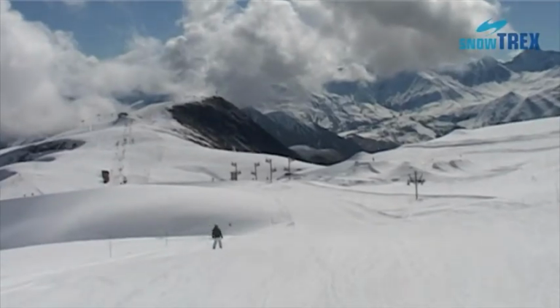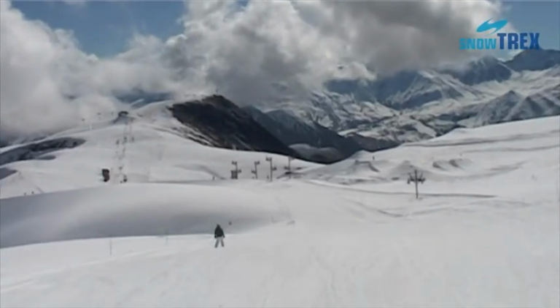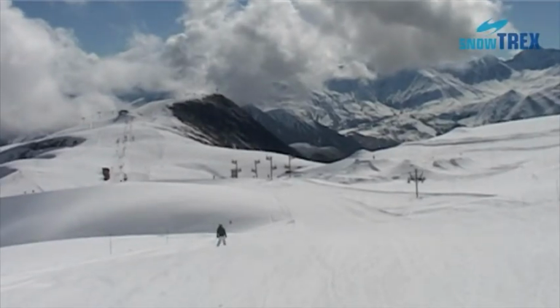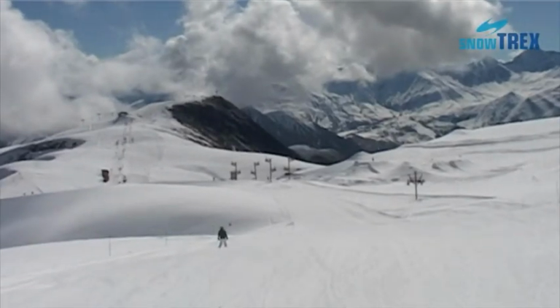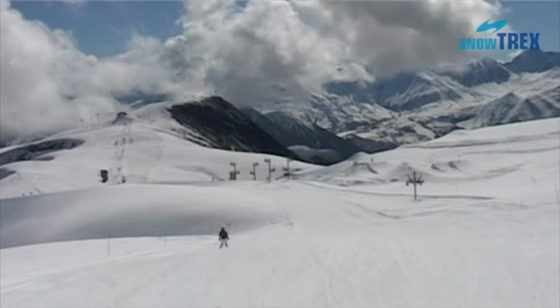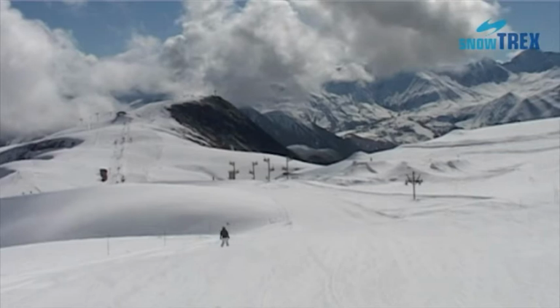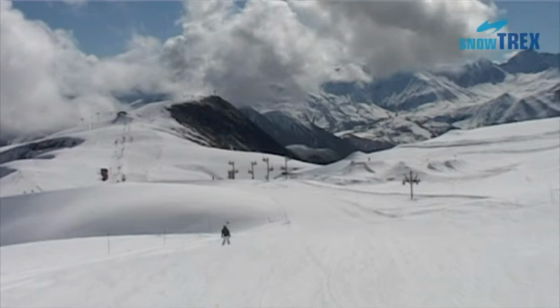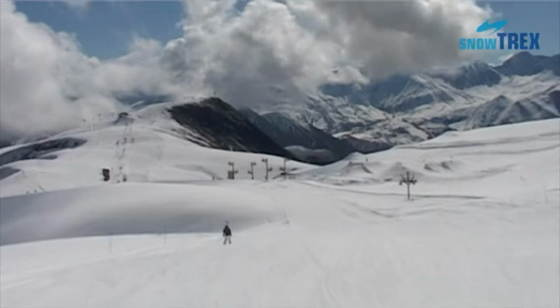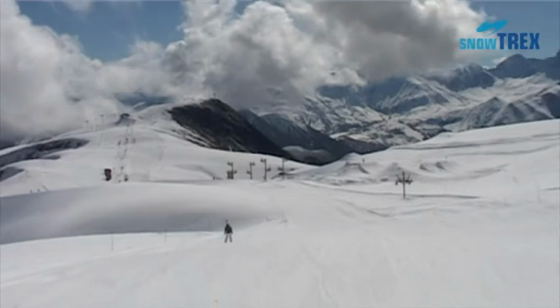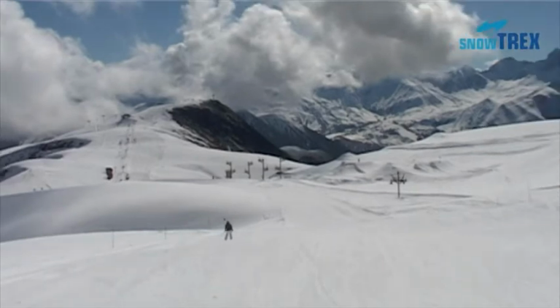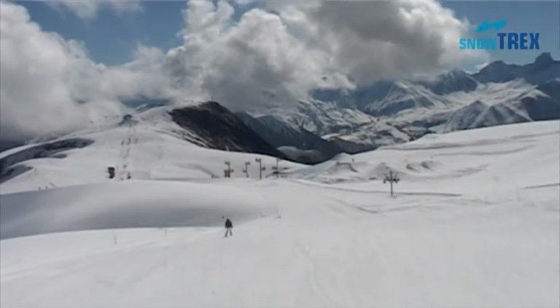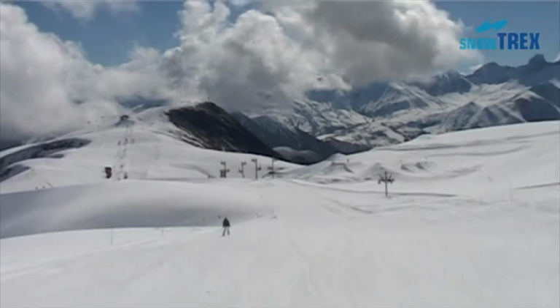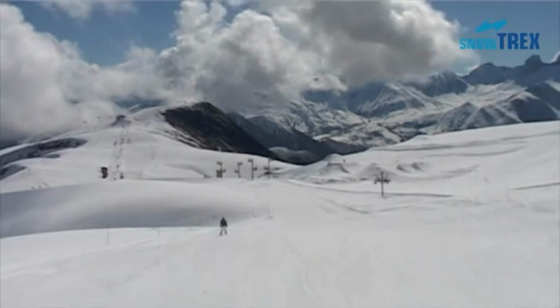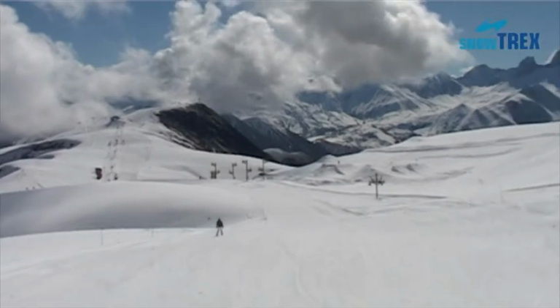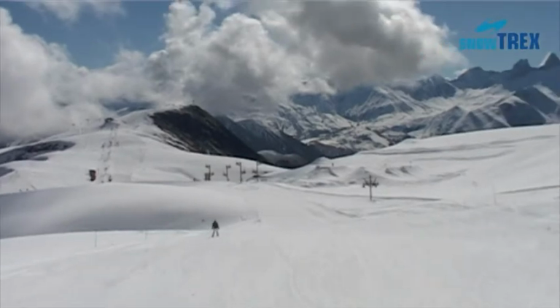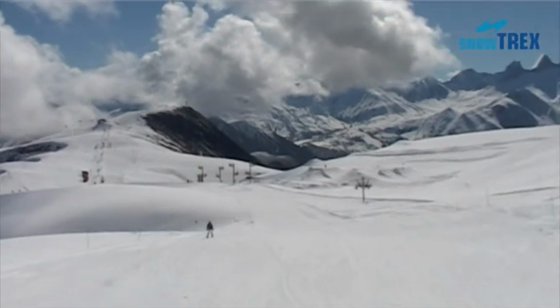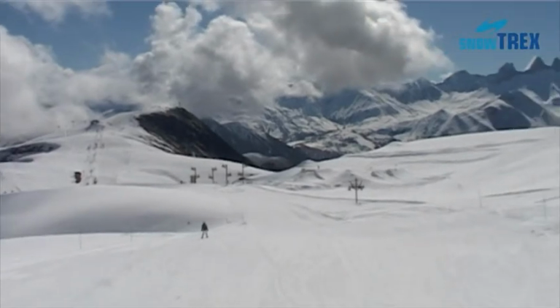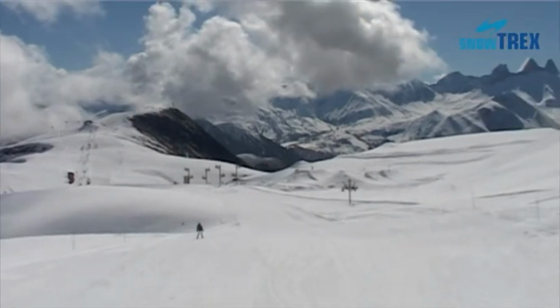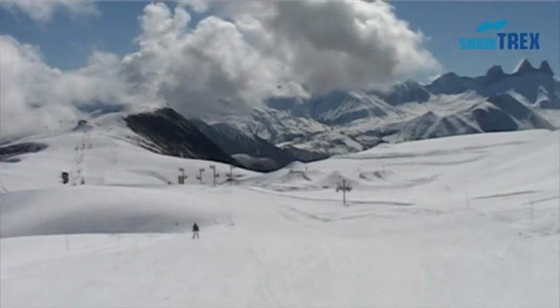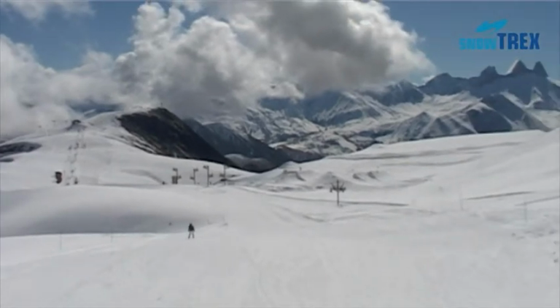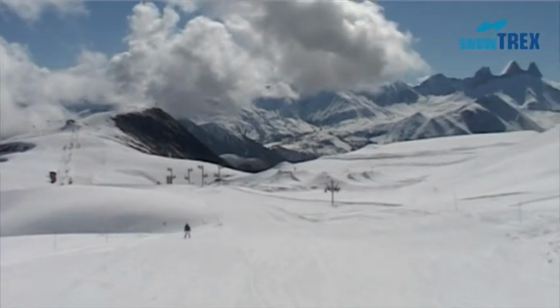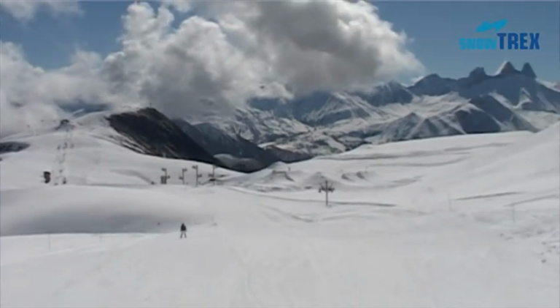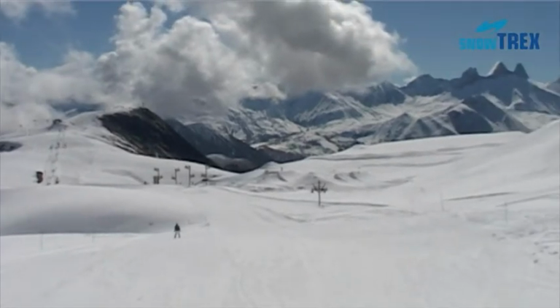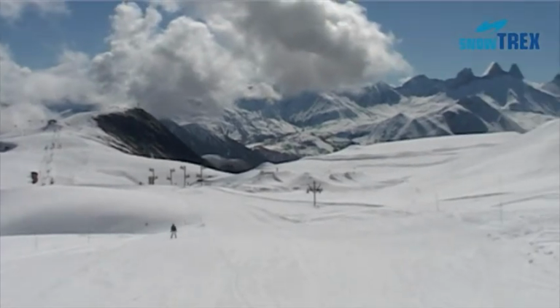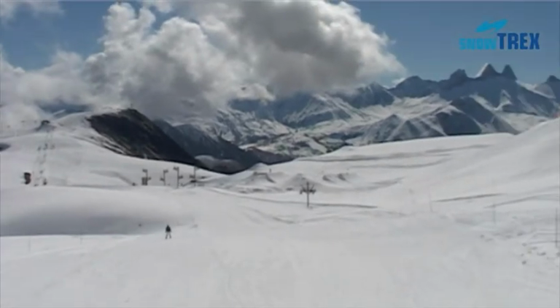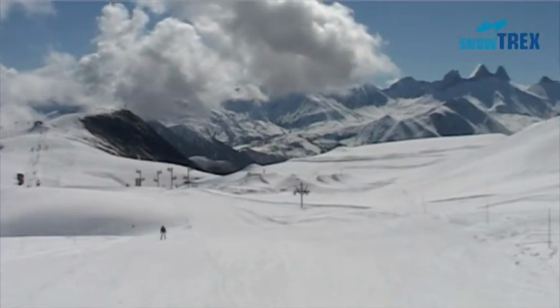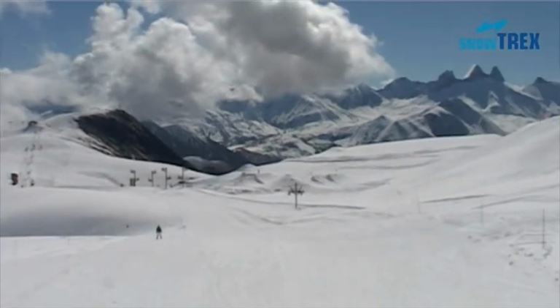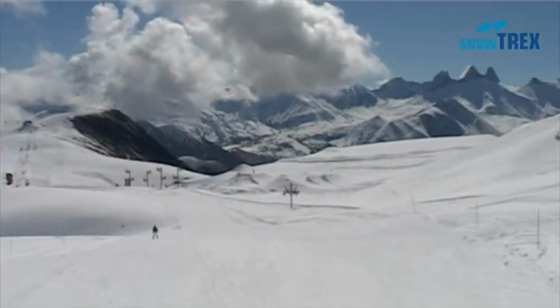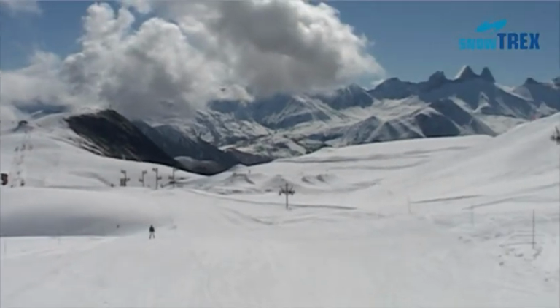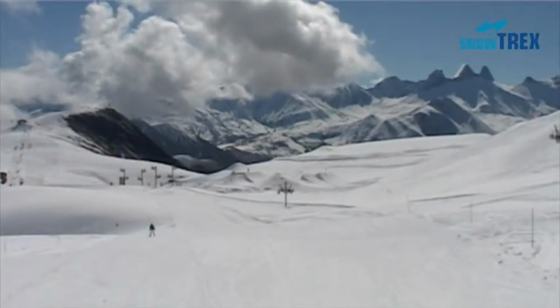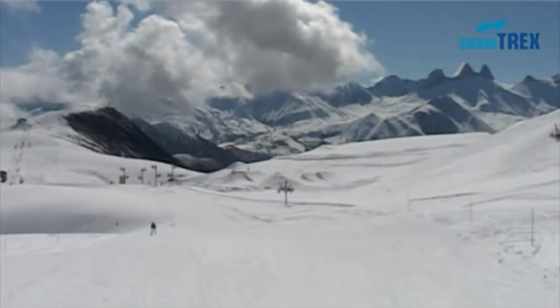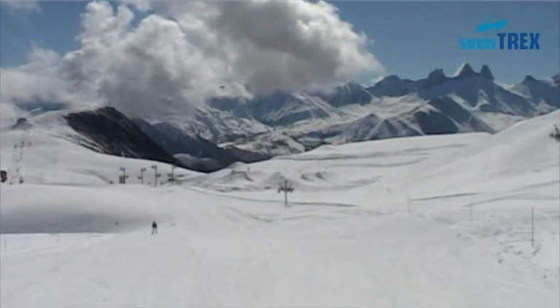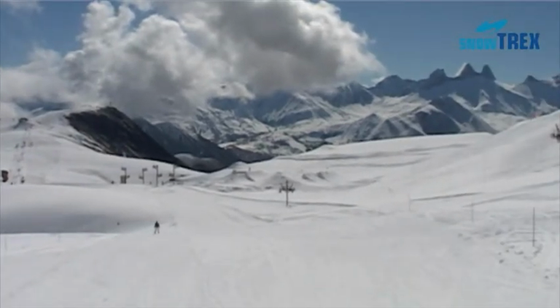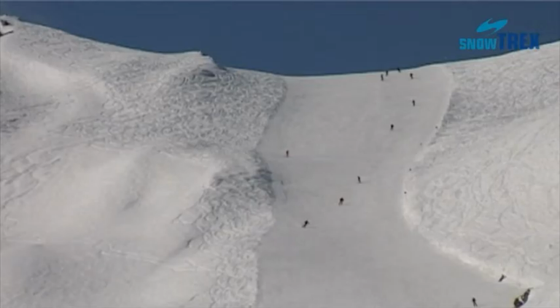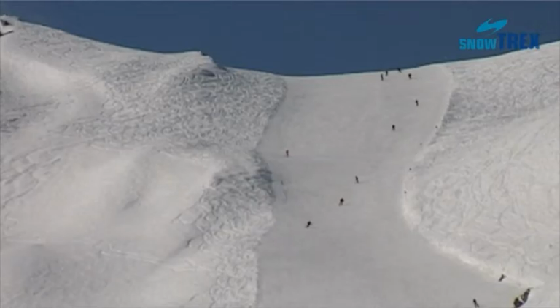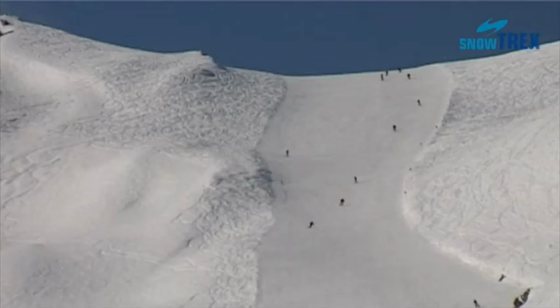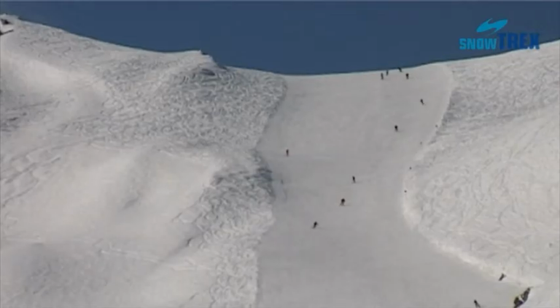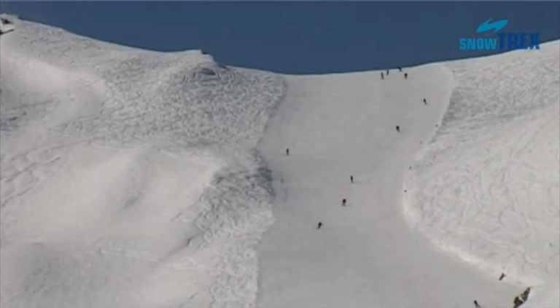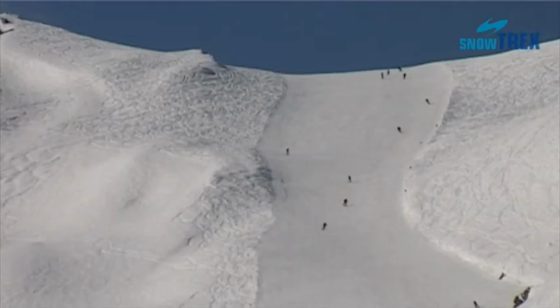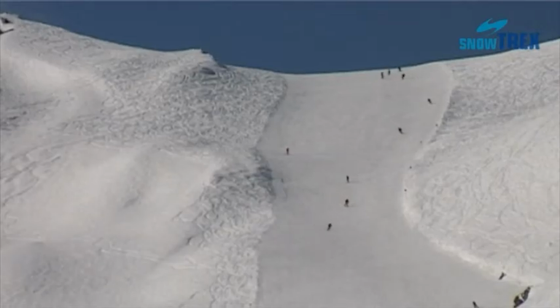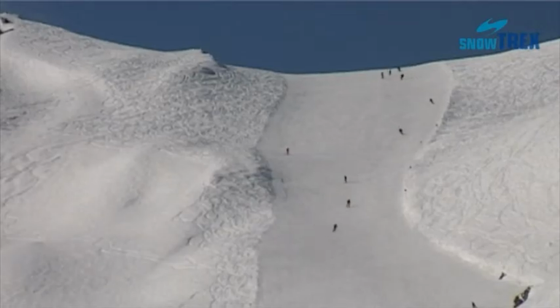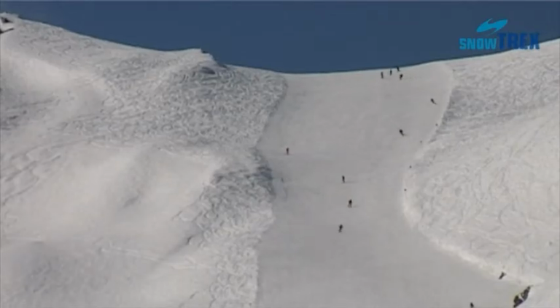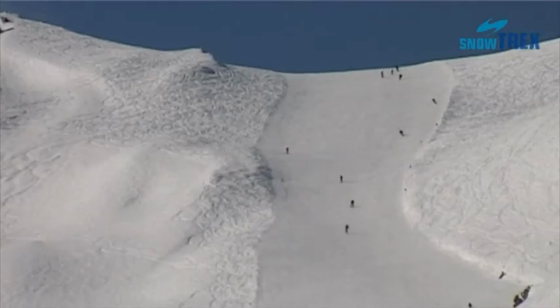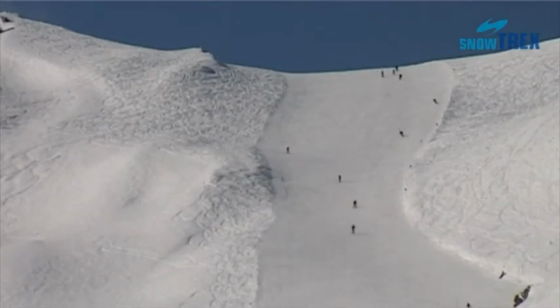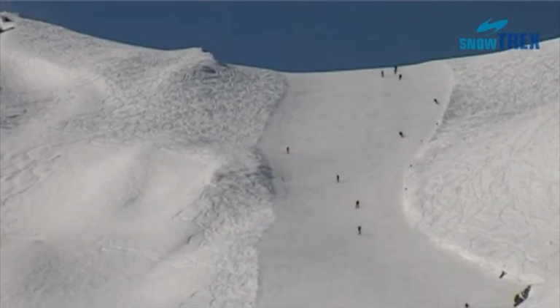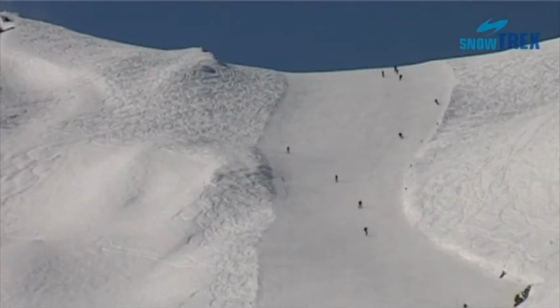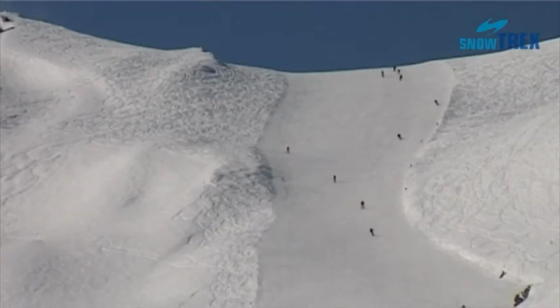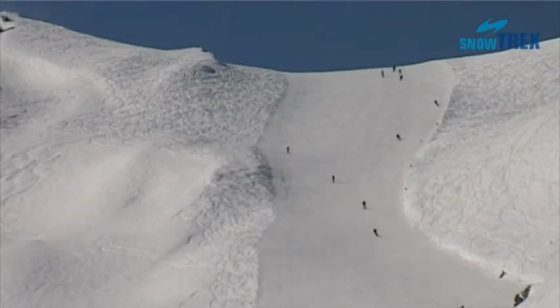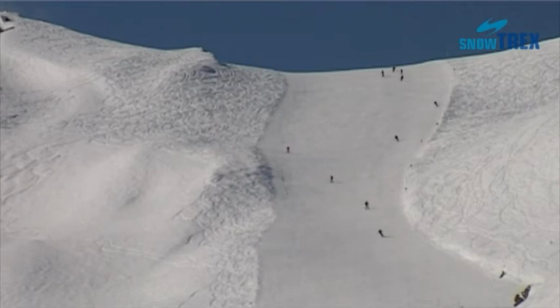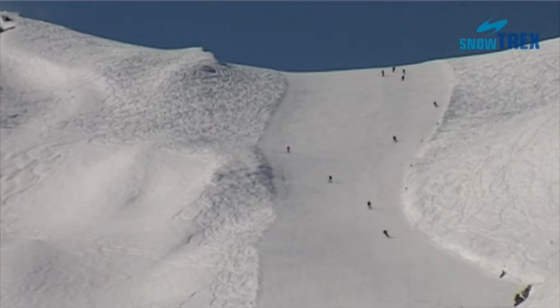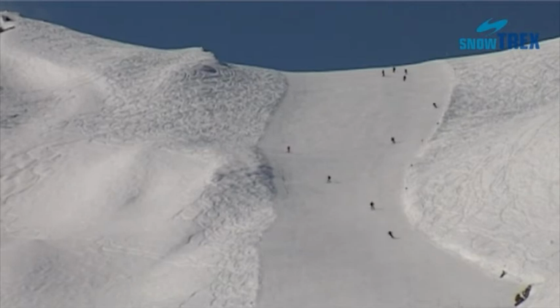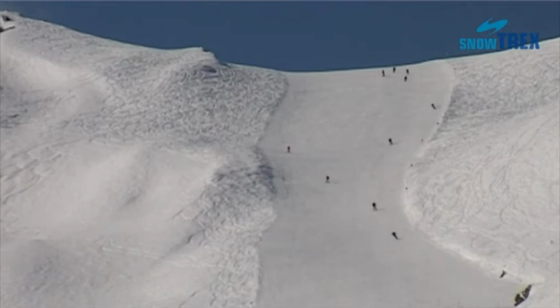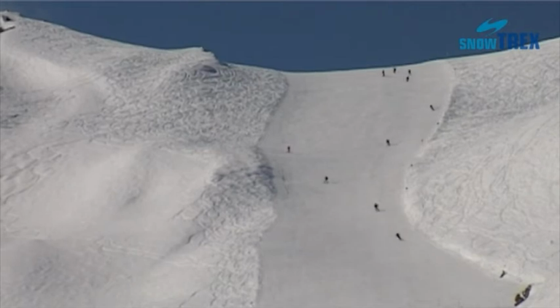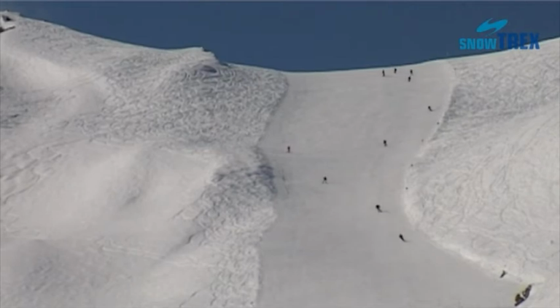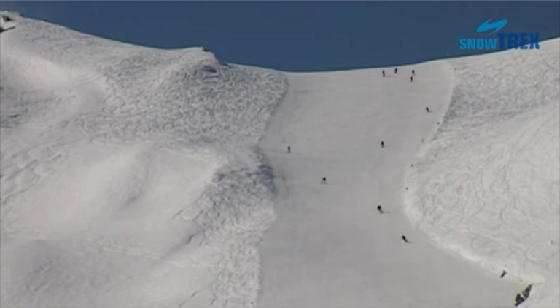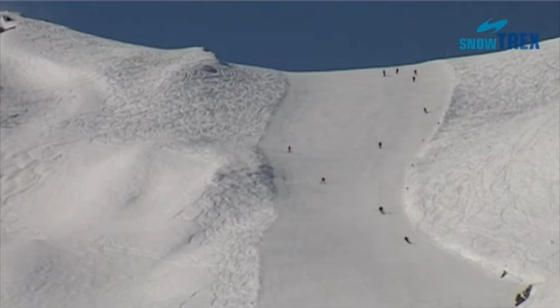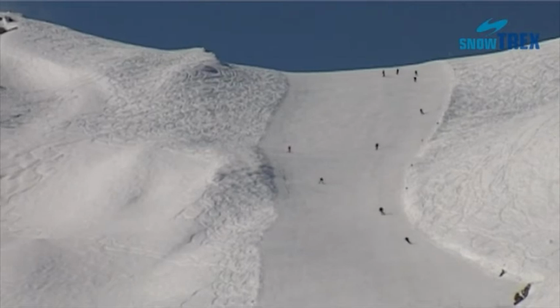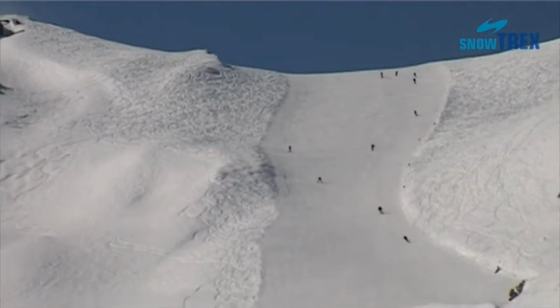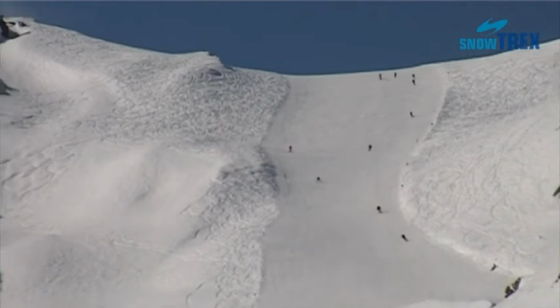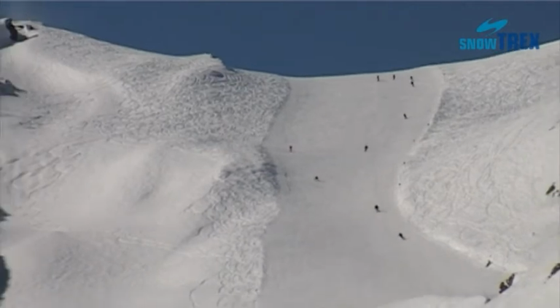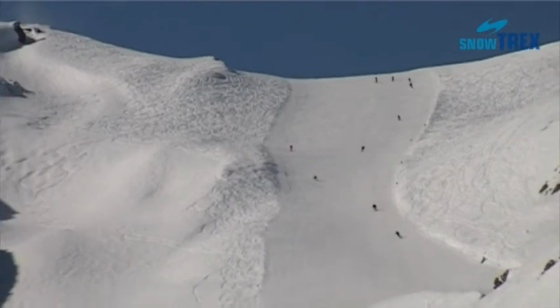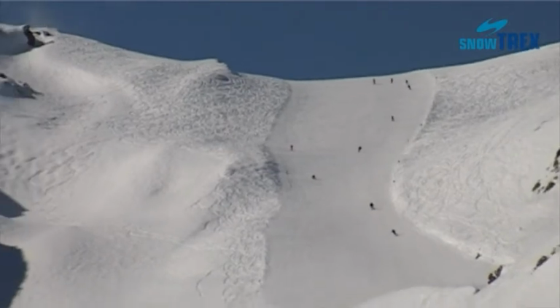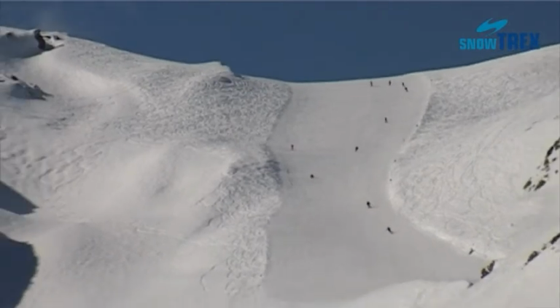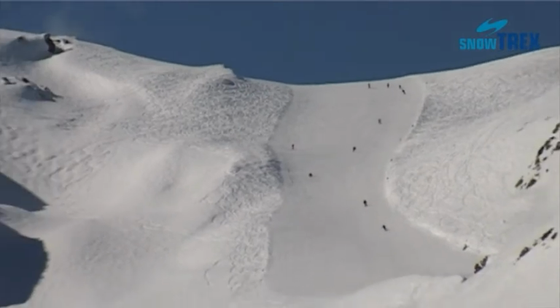For those who want to stick to the pistes but prefer steeper runs, the black Casse Pipe is guaranteed to be a fun ride.